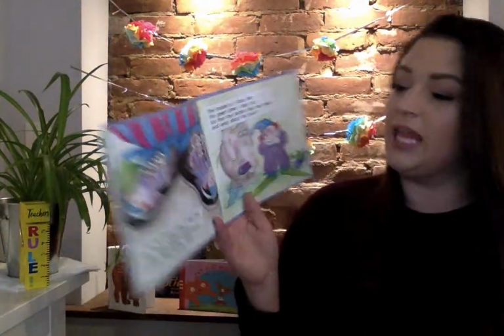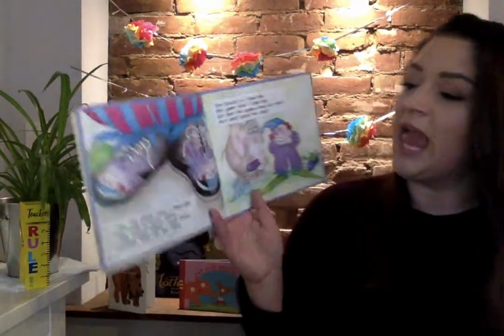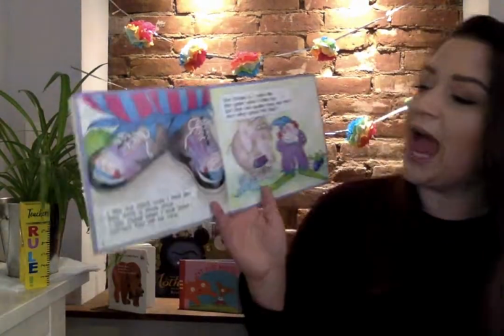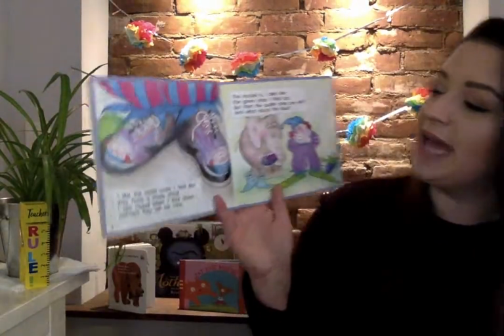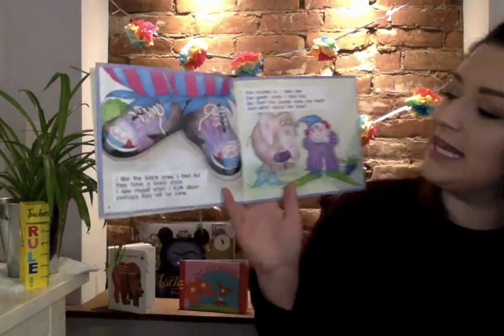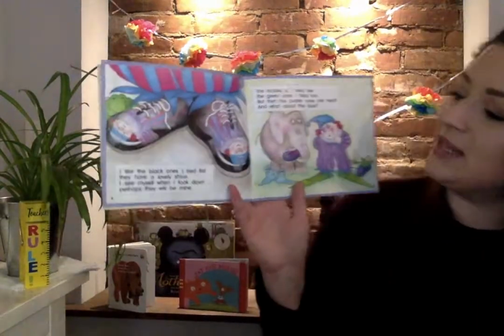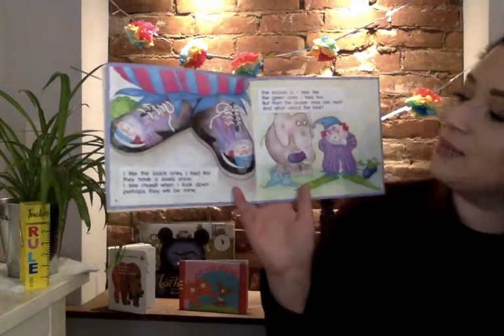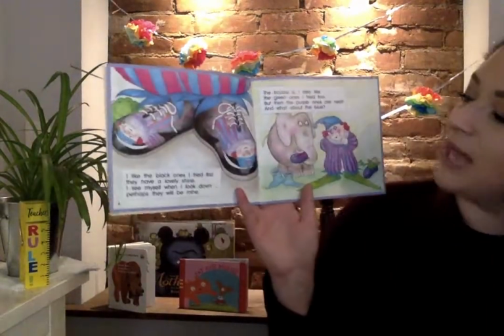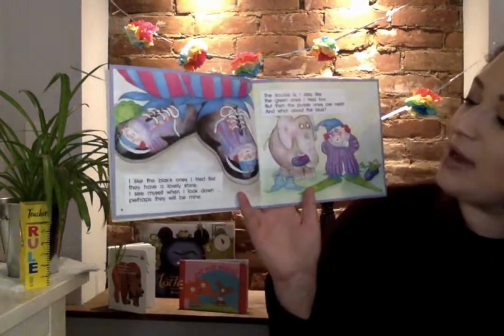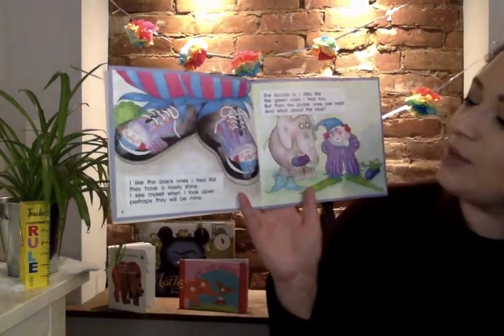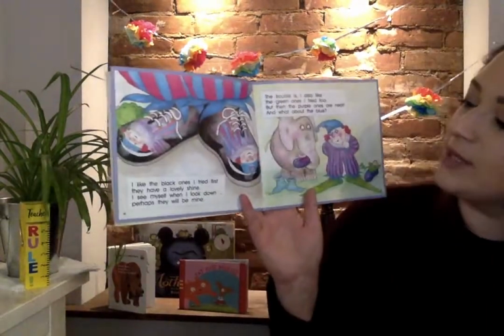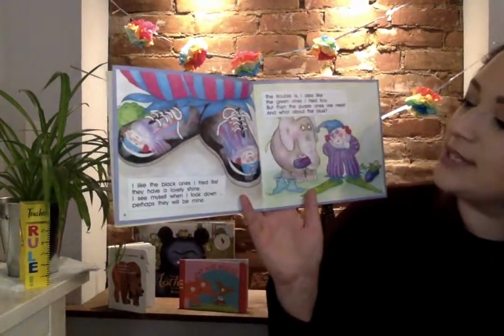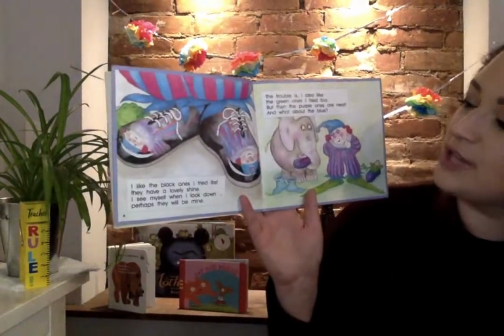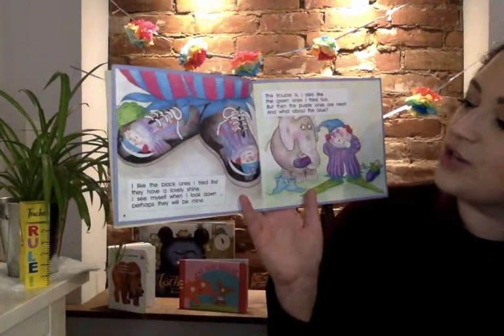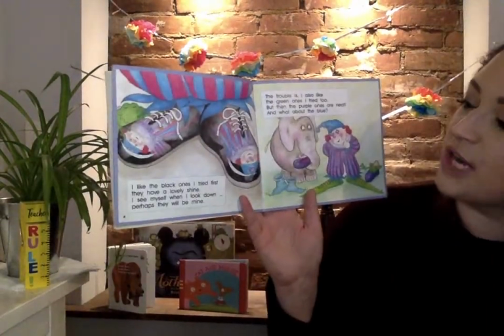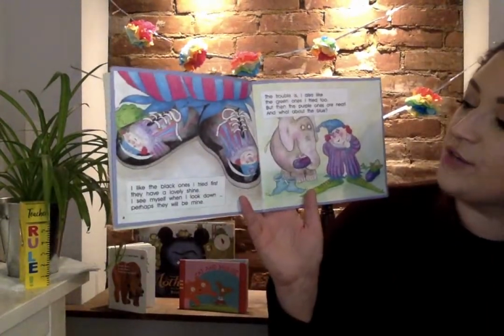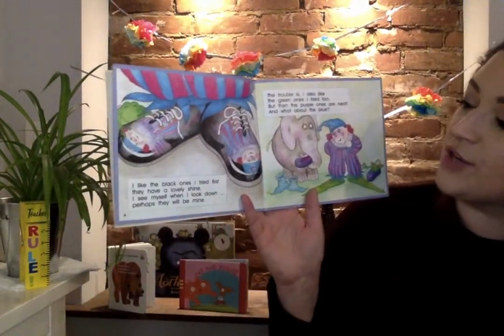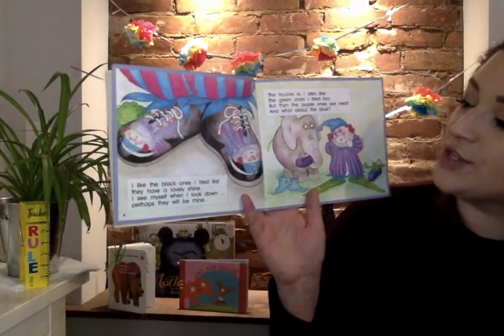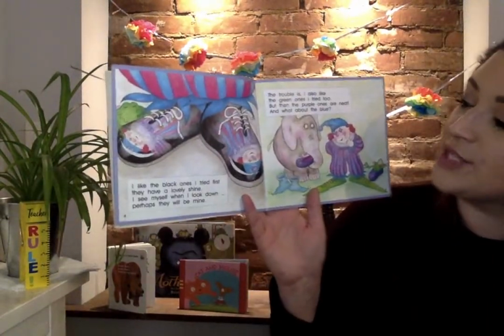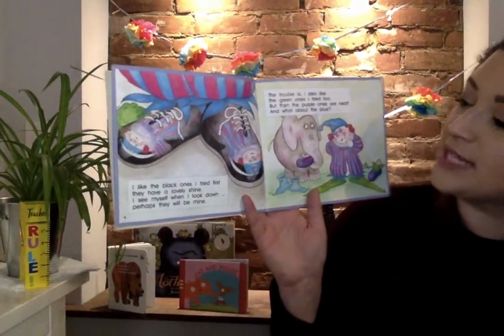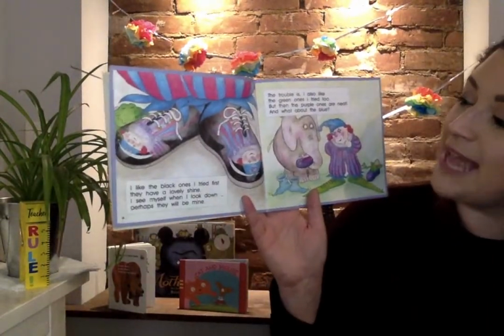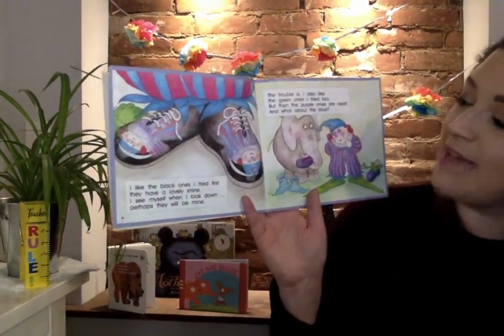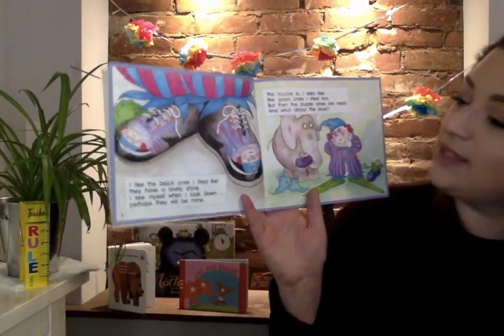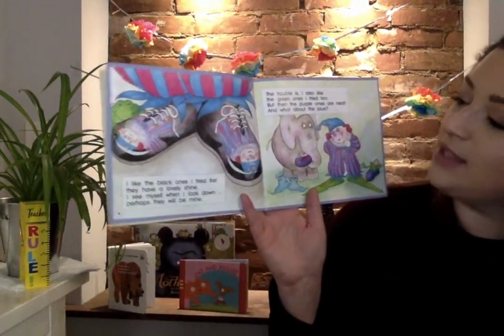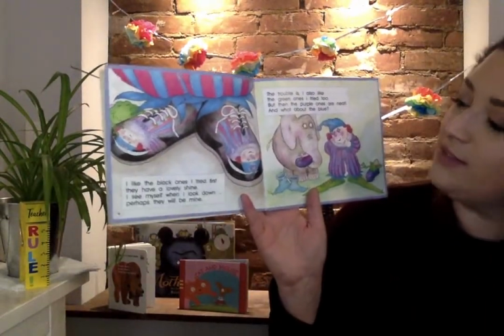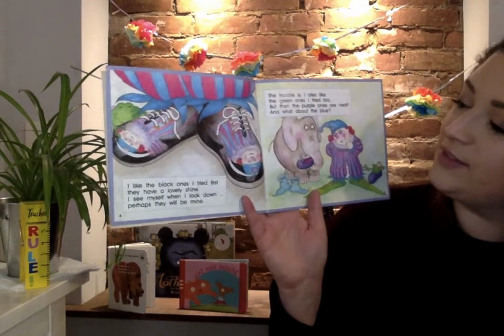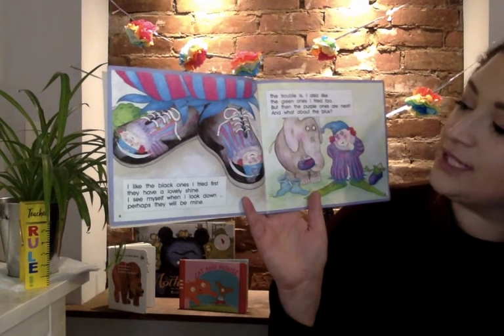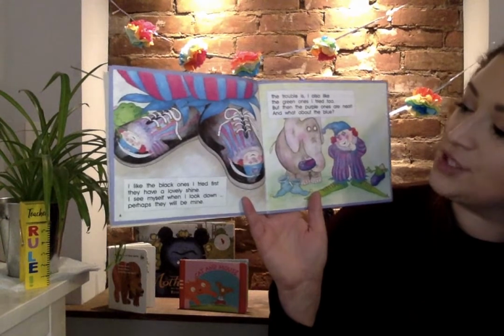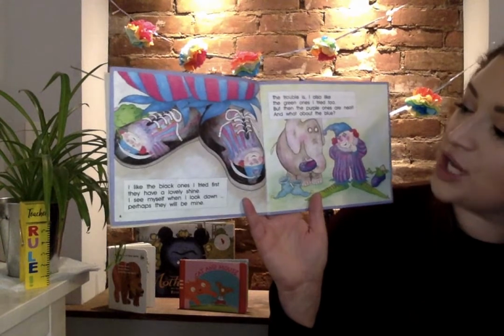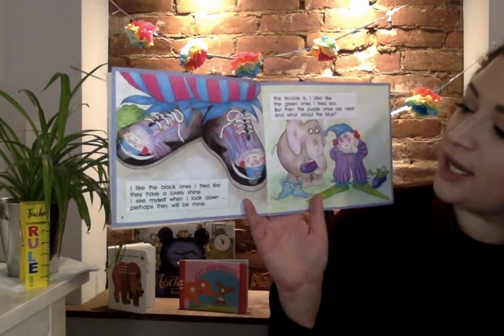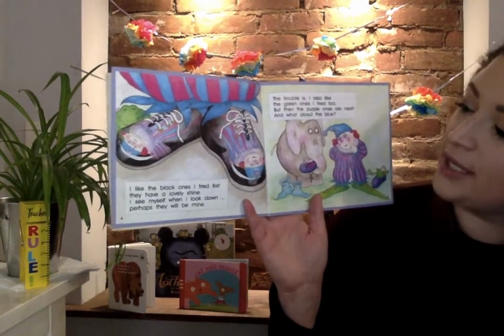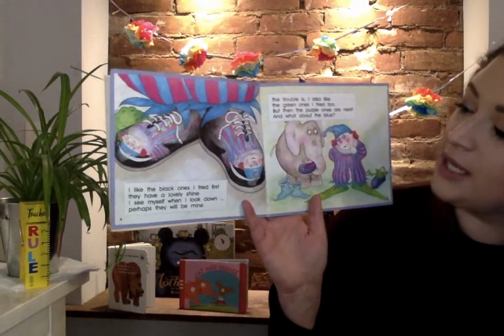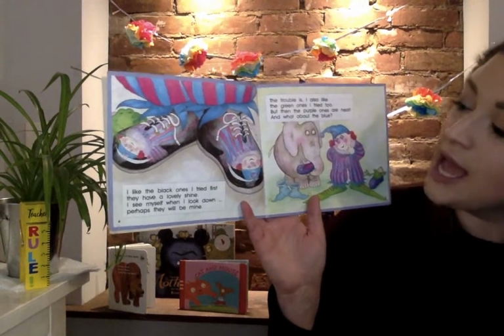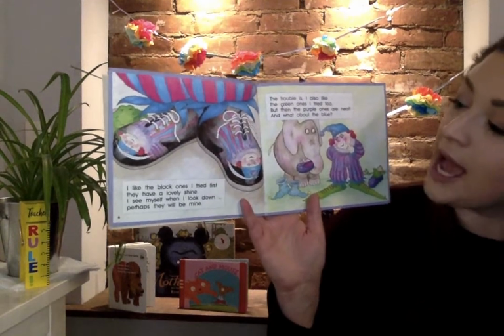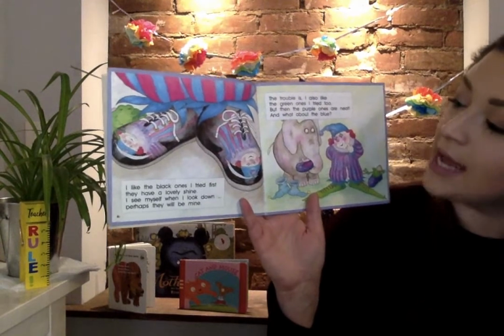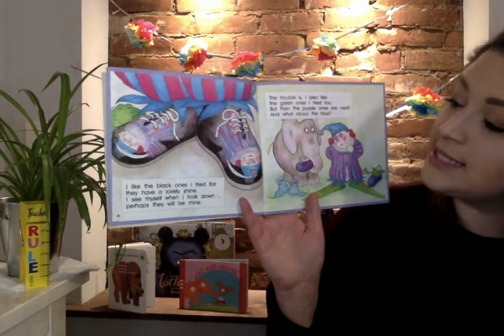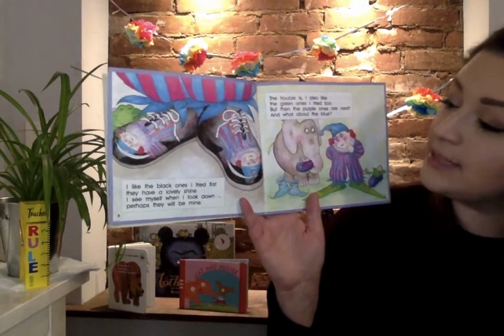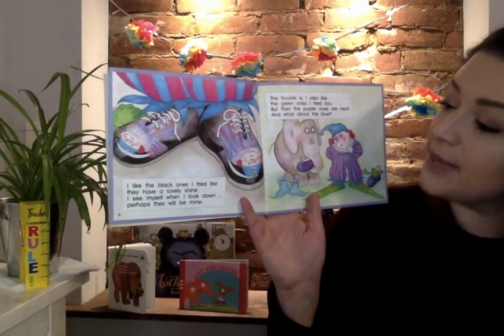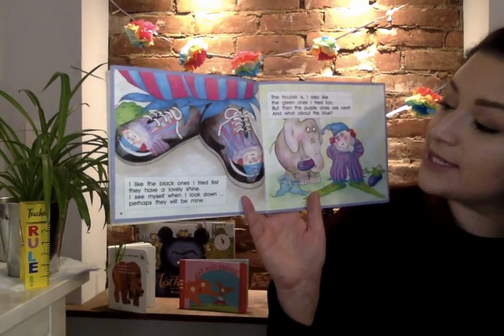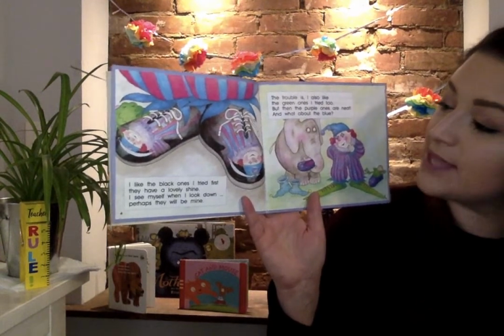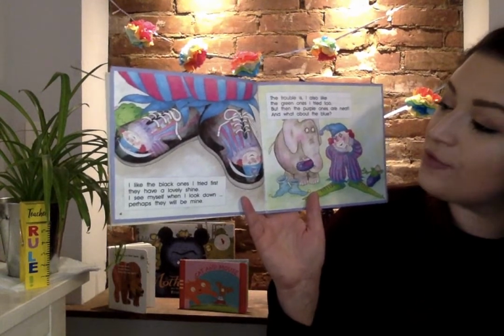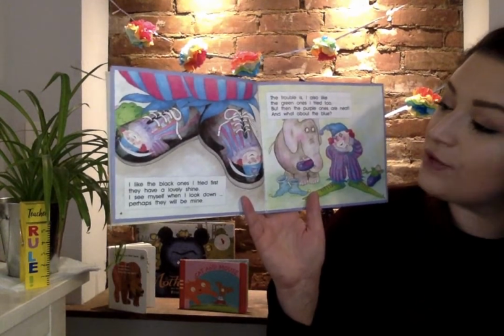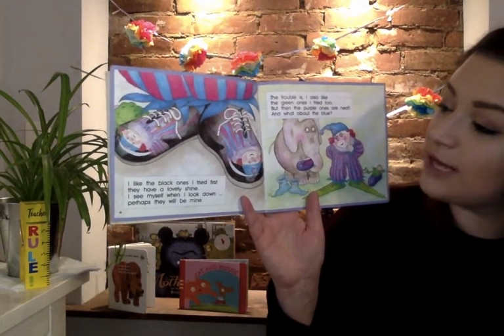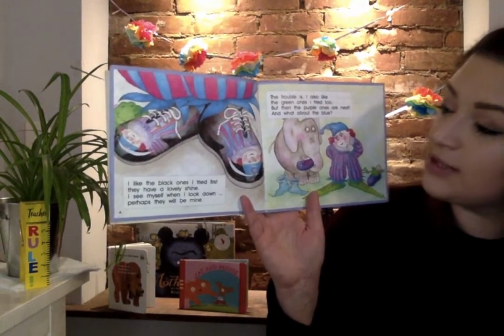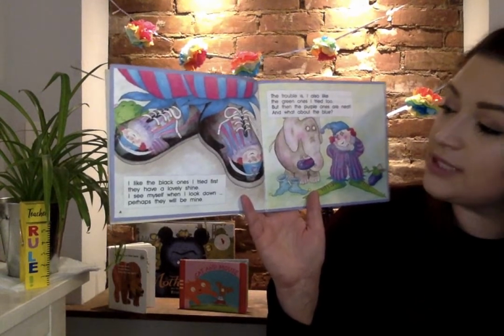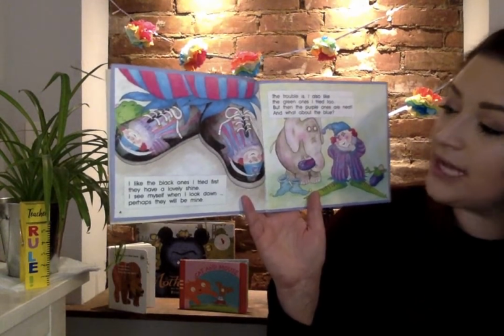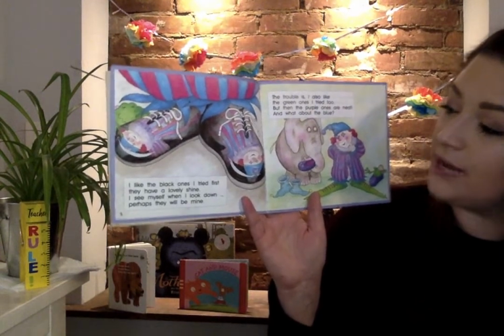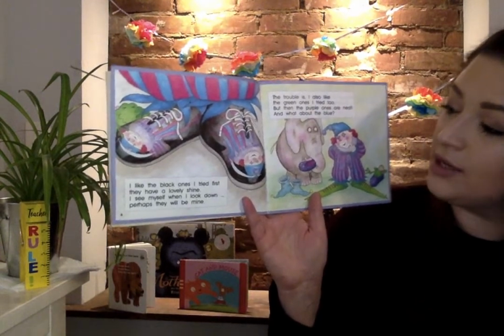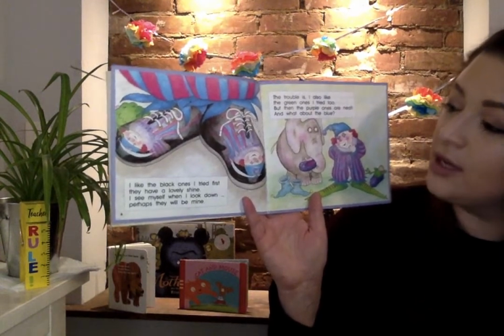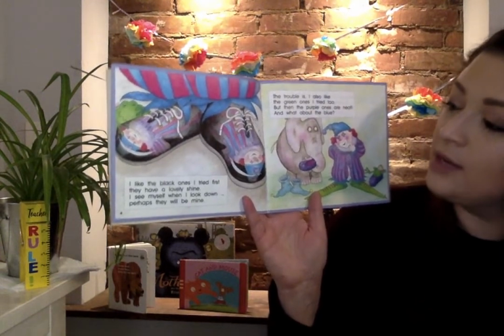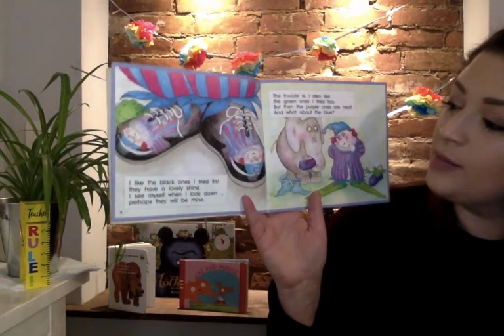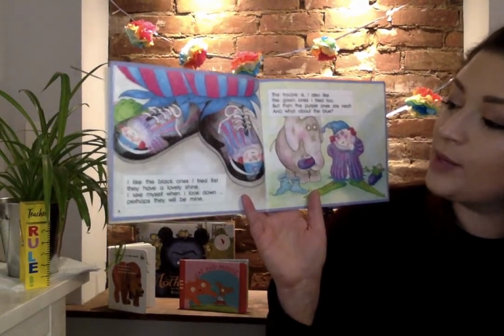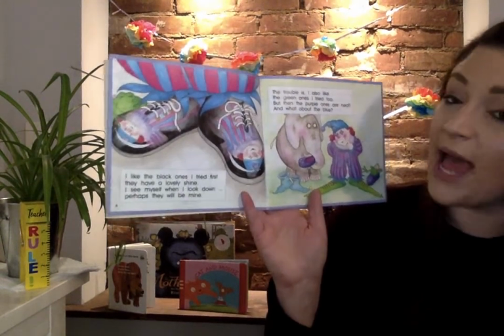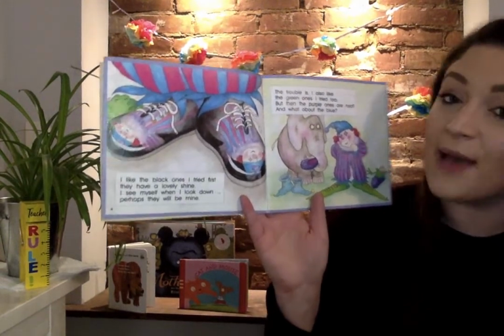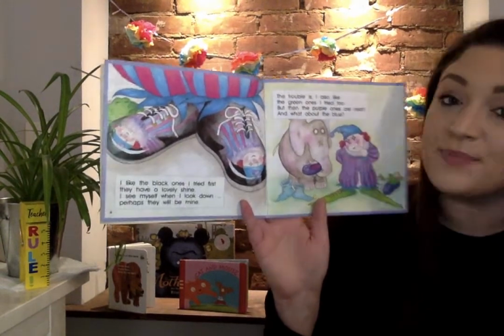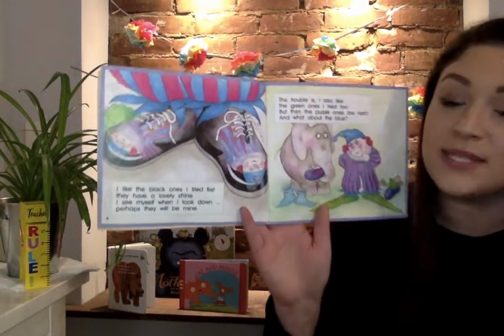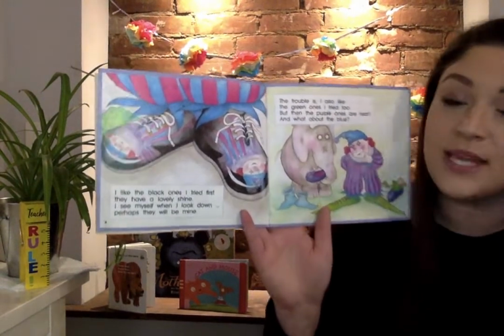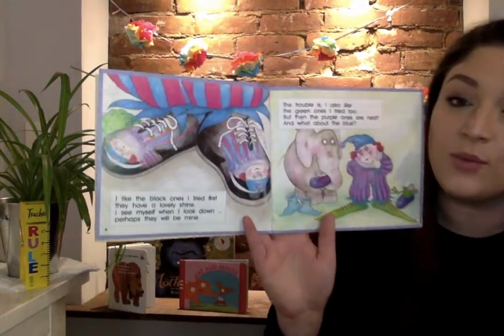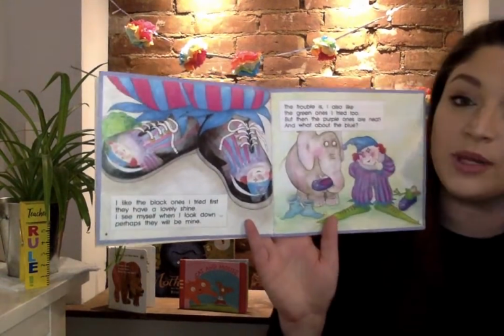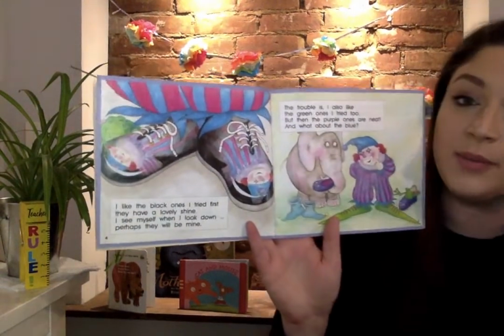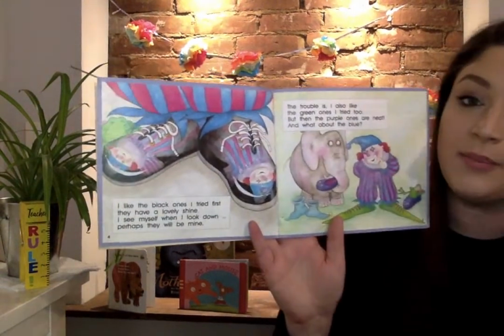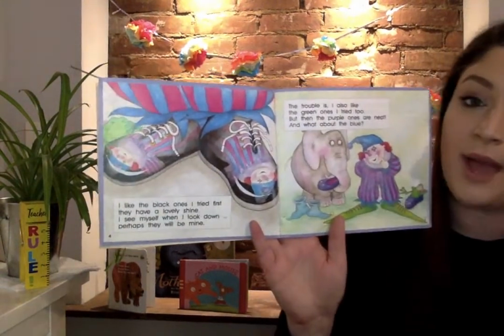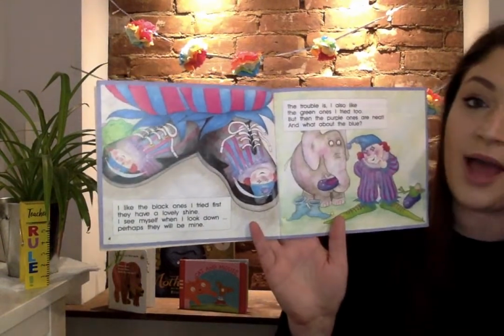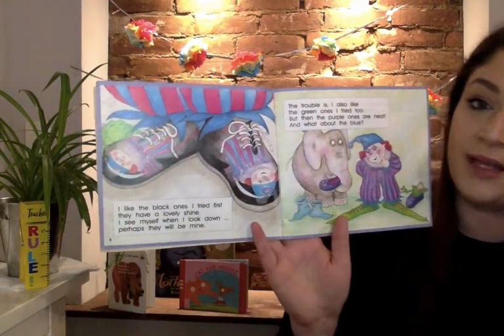I like the black ones I tried first. They have a lovely shine. I see myself when I look down. Perhaps they will be mine.